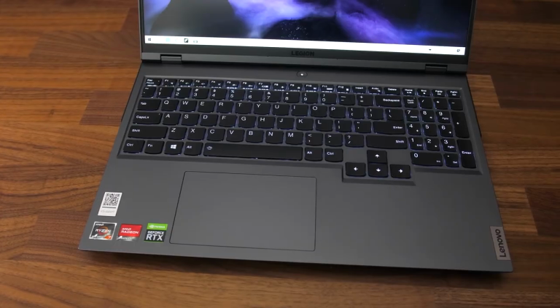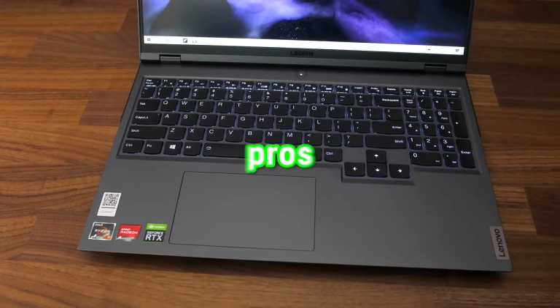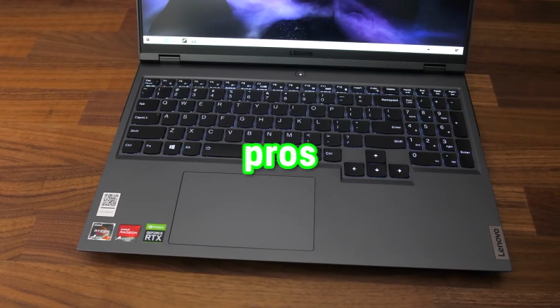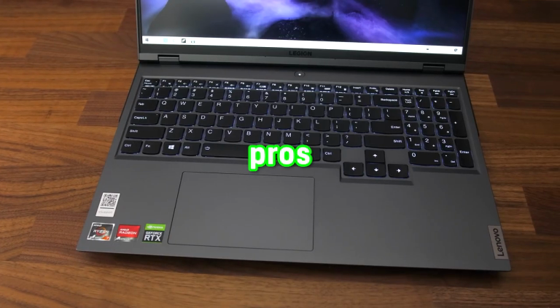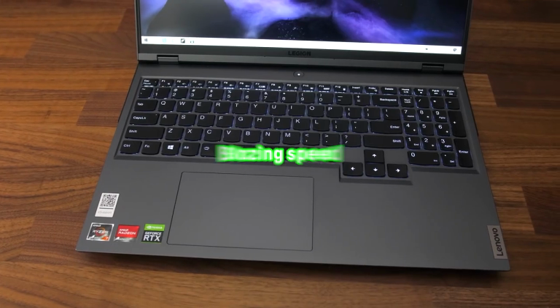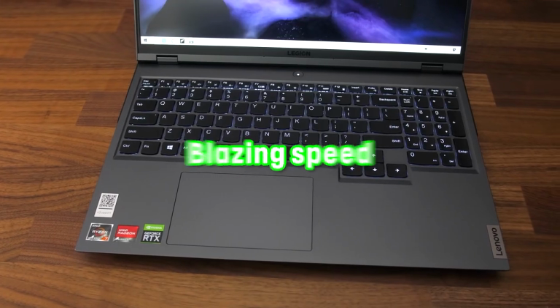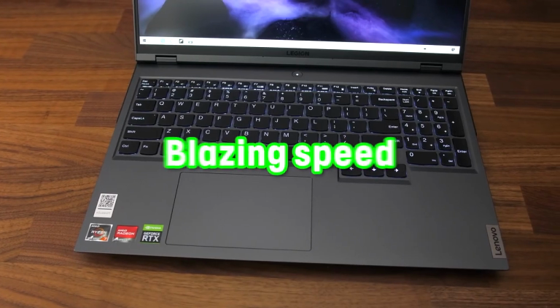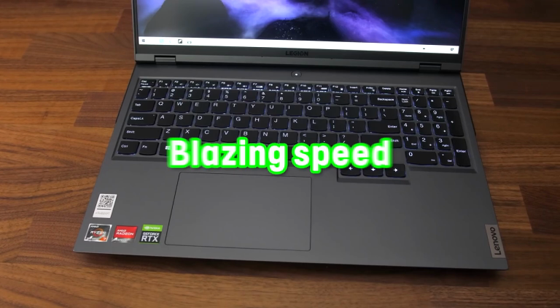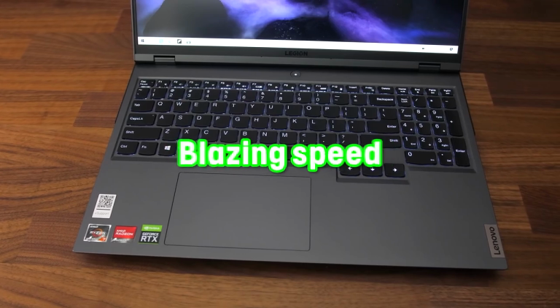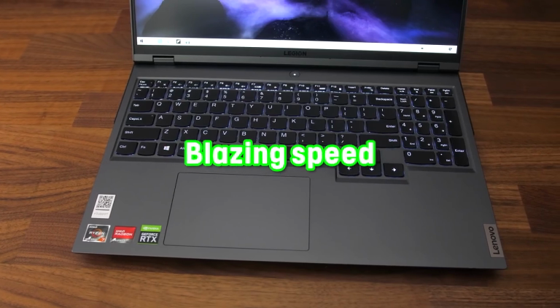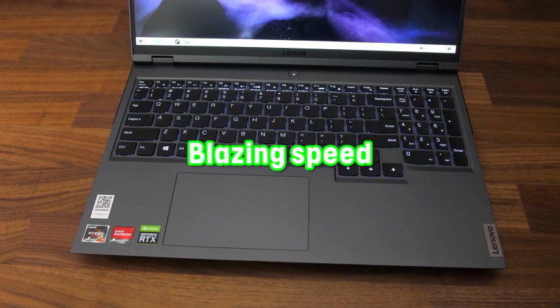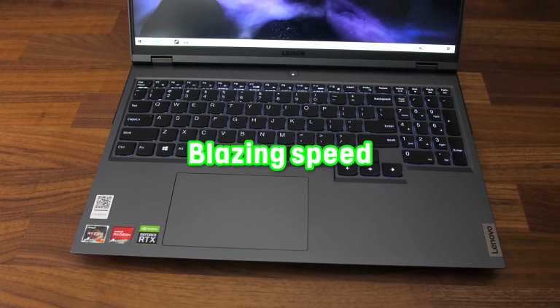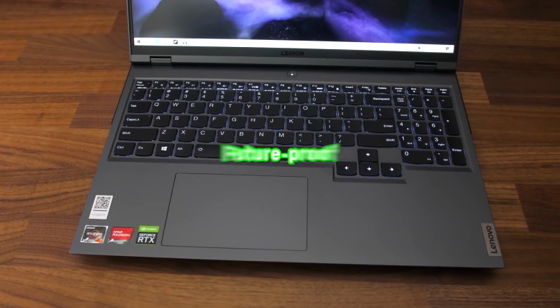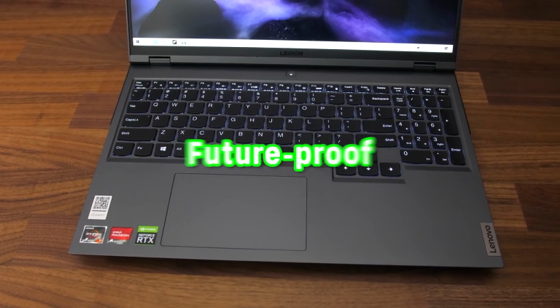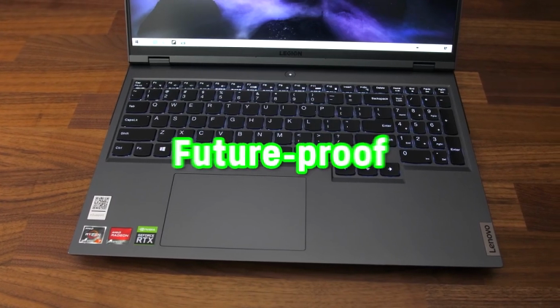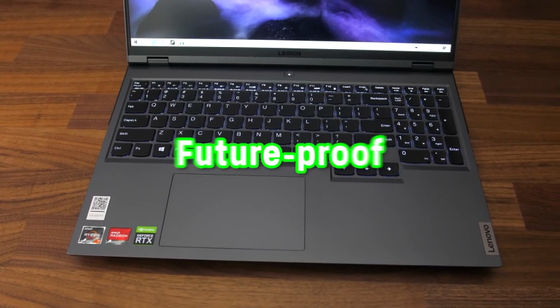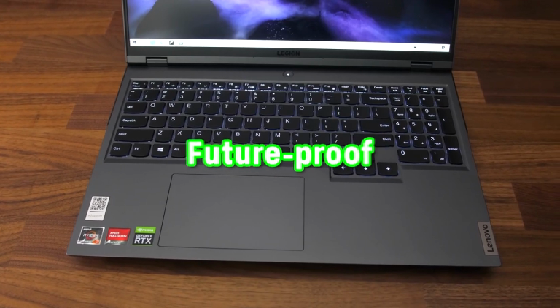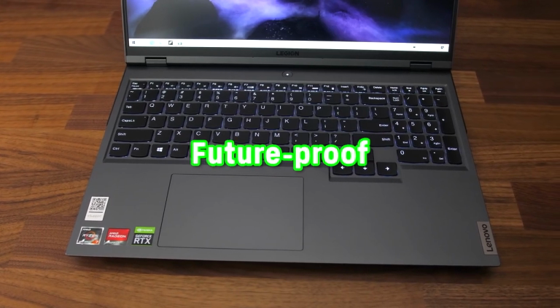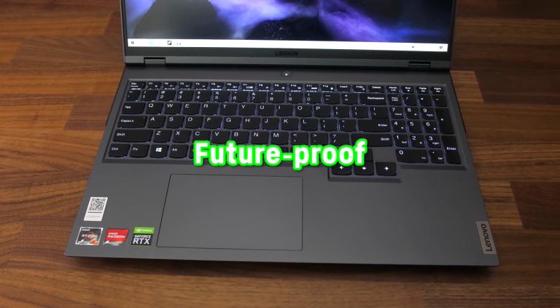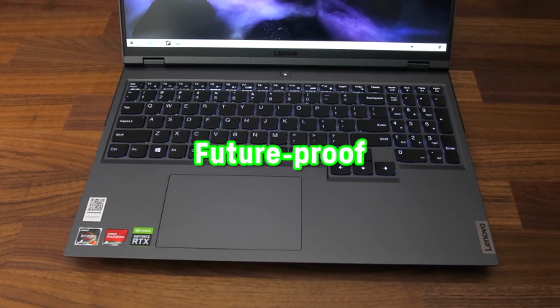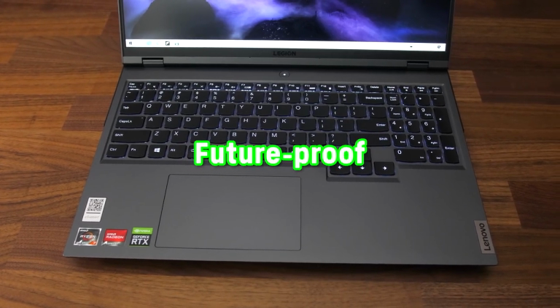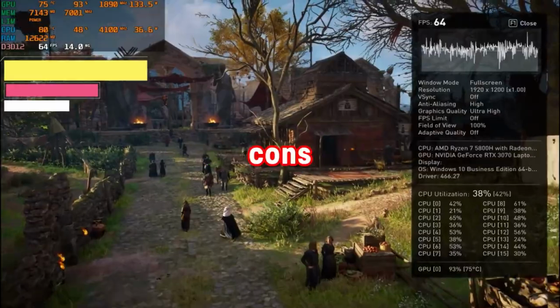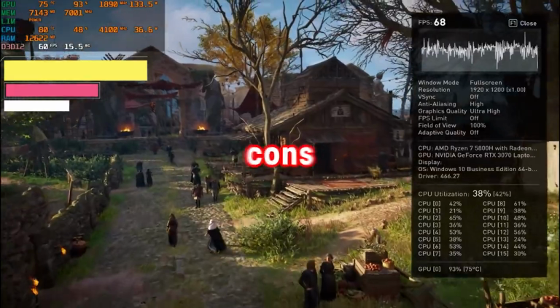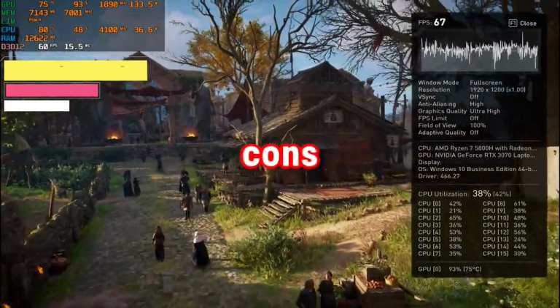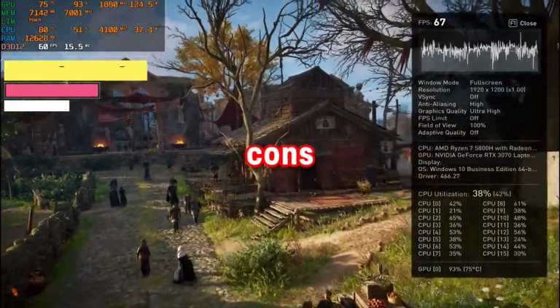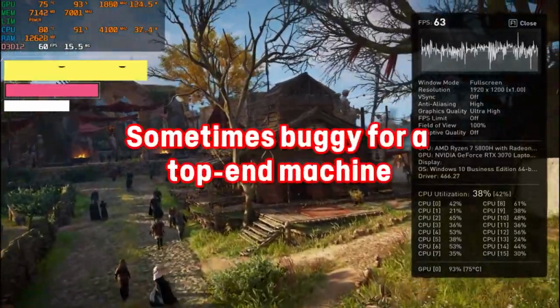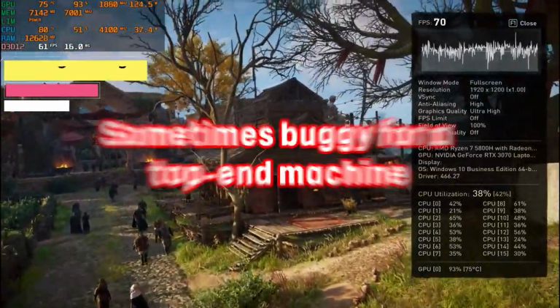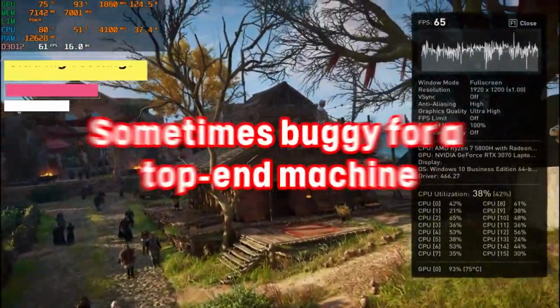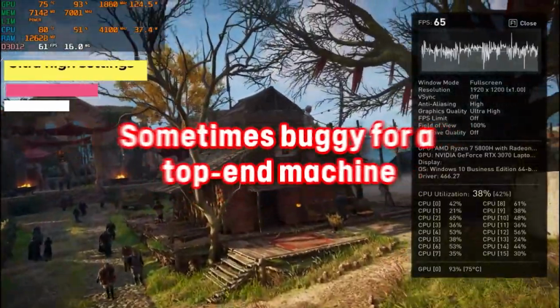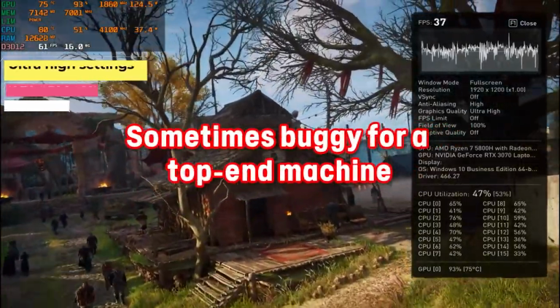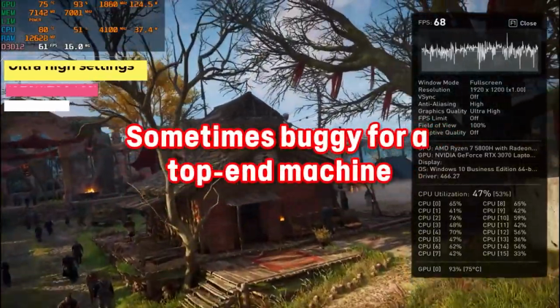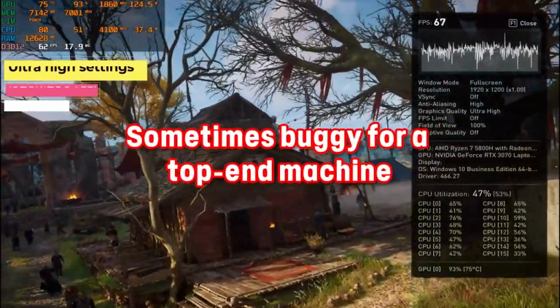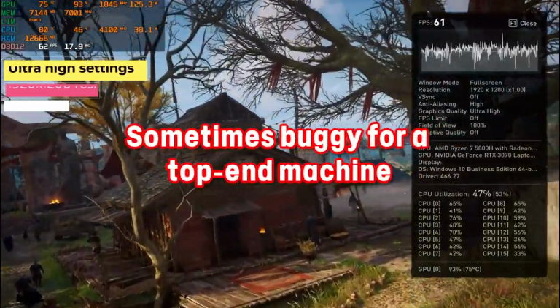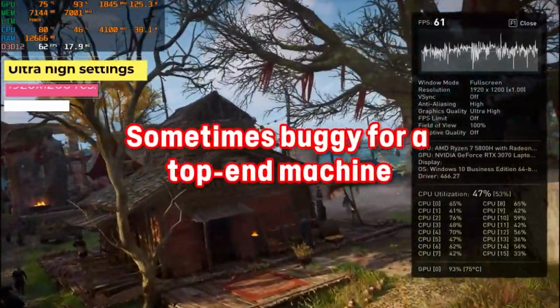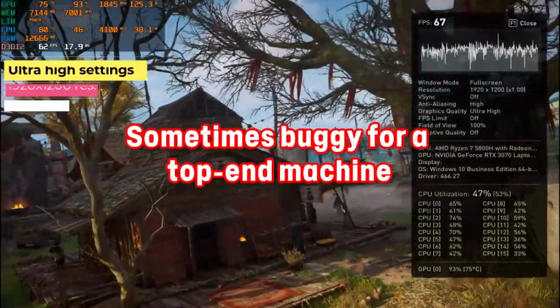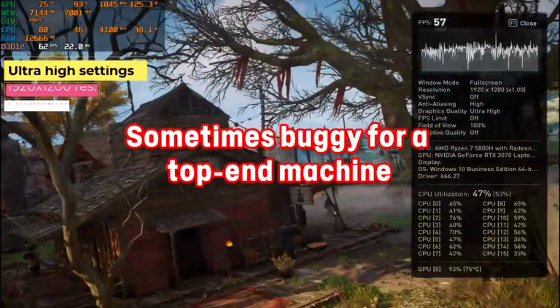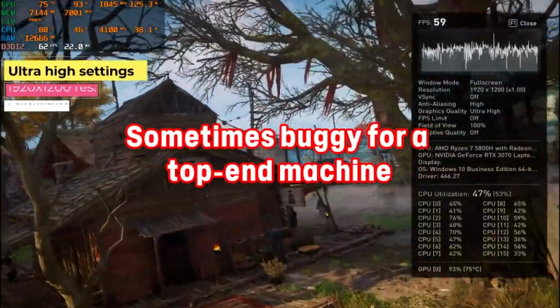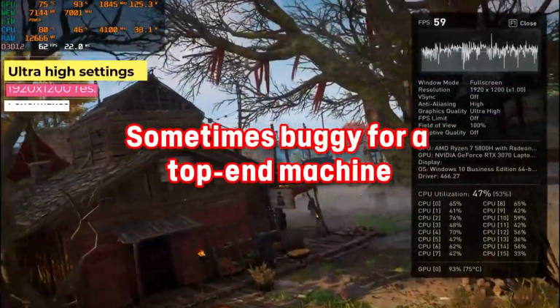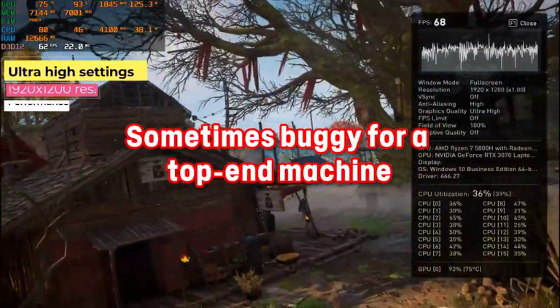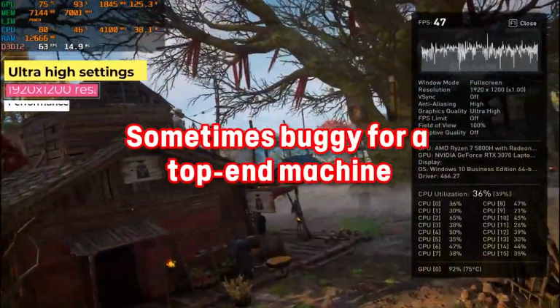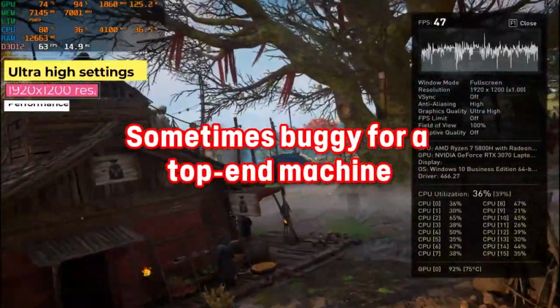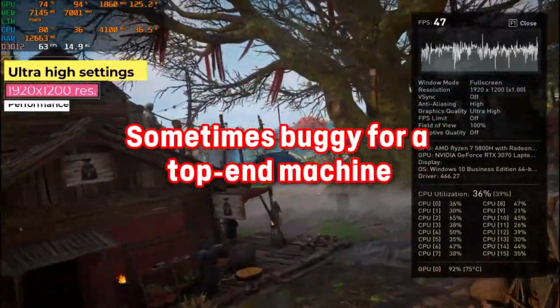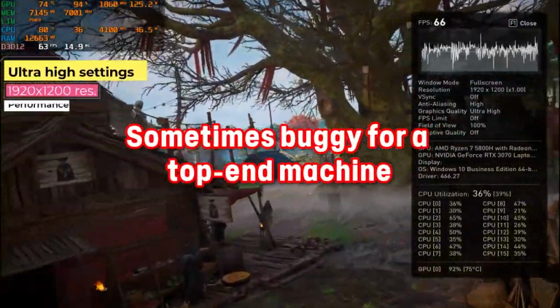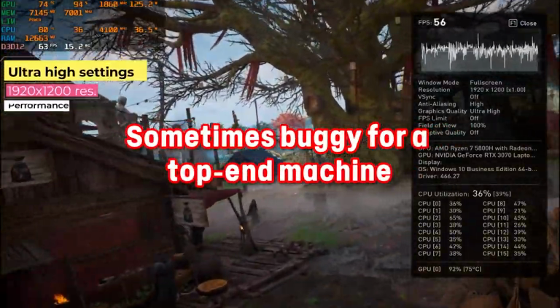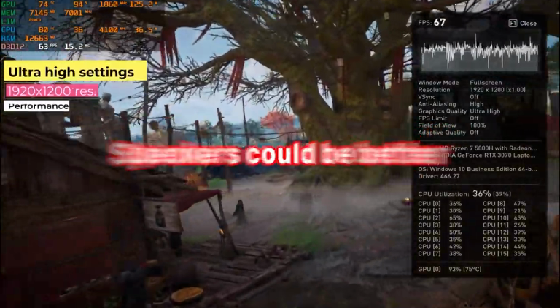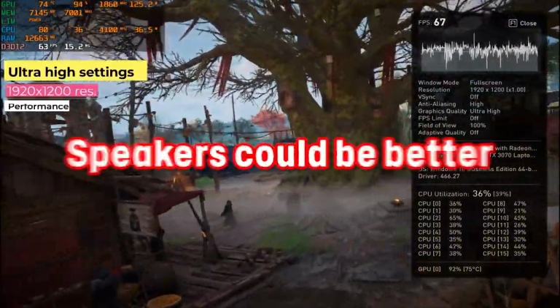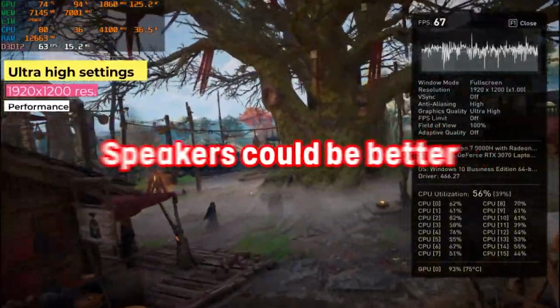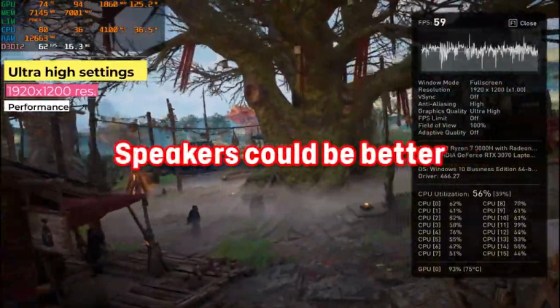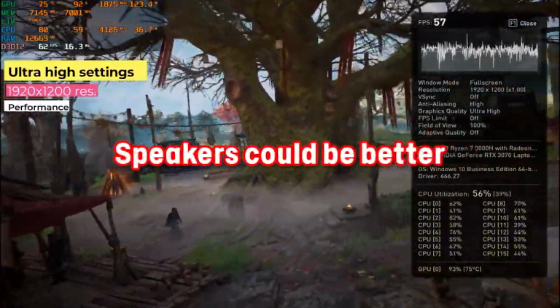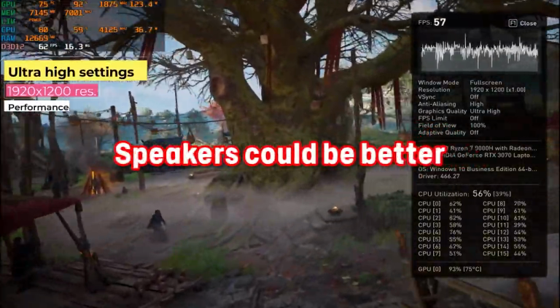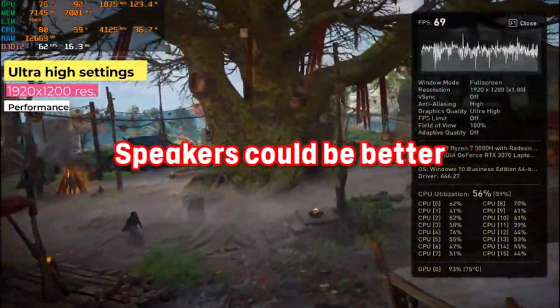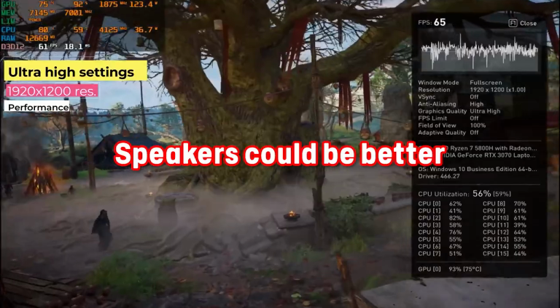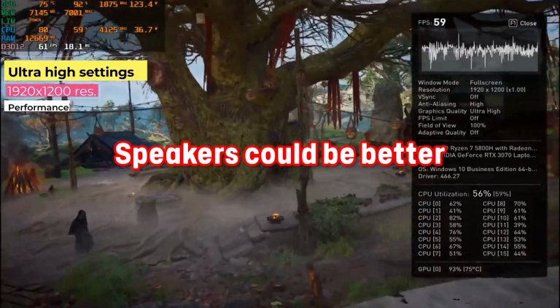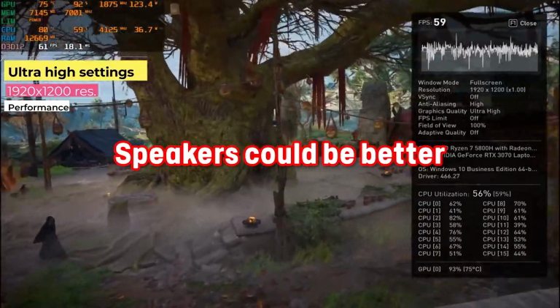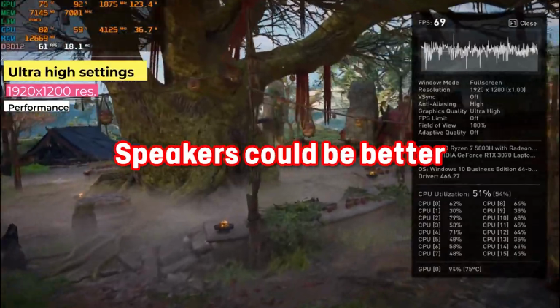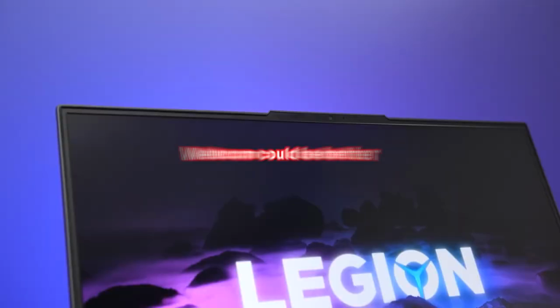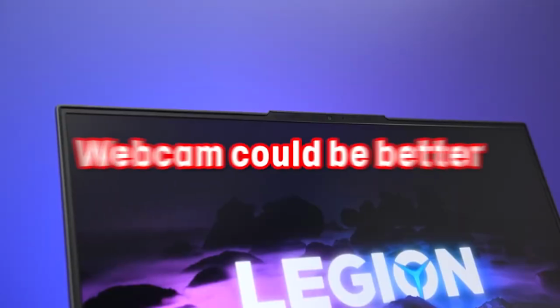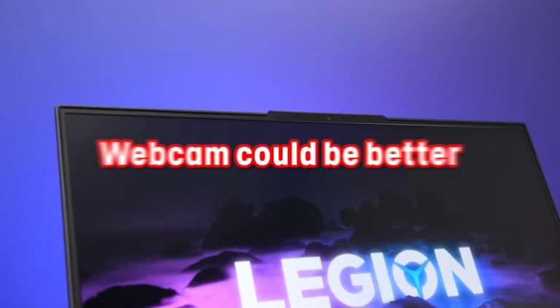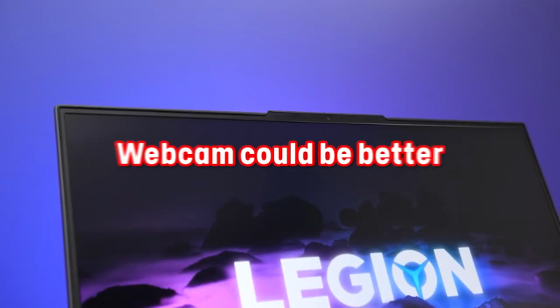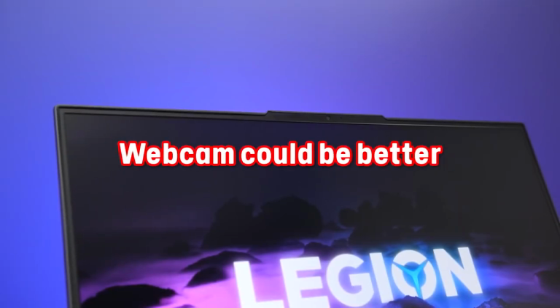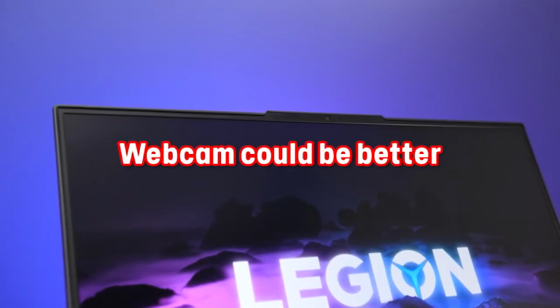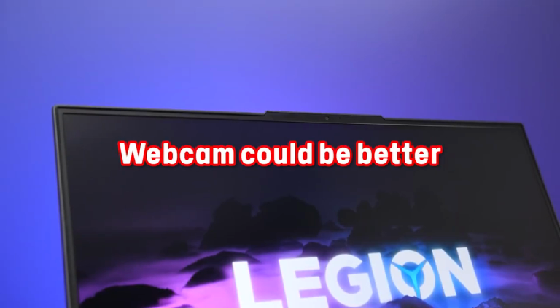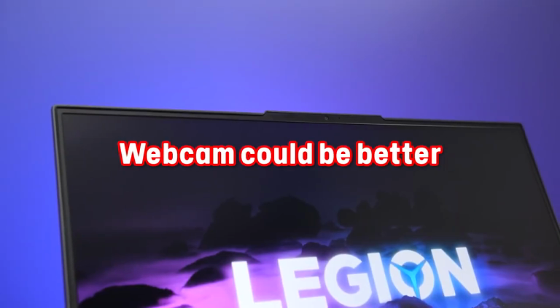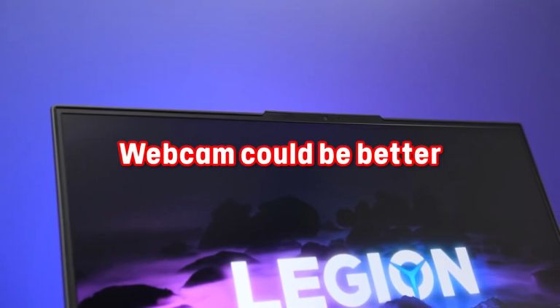Pros: blazing speed, future-proof. Cons: sometimes buggy for a top-end machine, speakers would be better, webcam could be better.